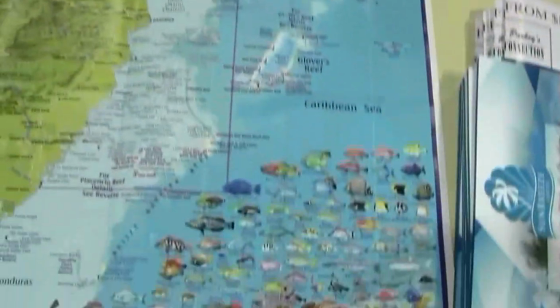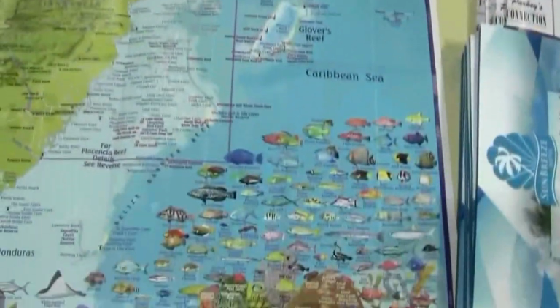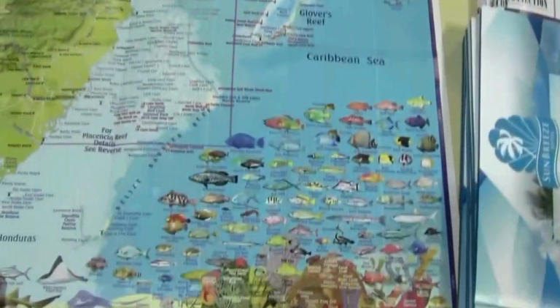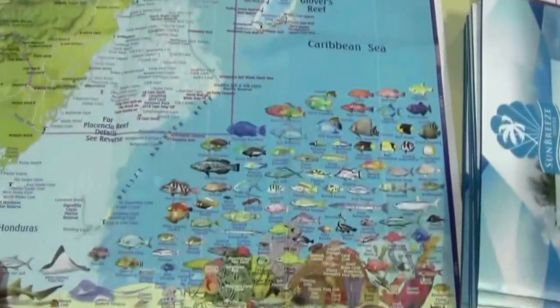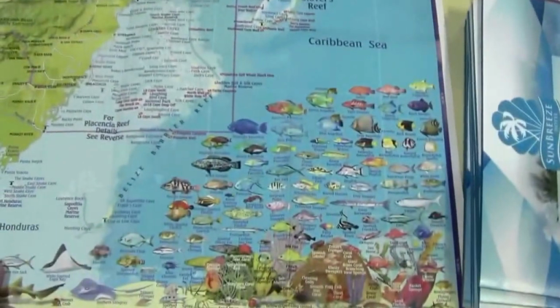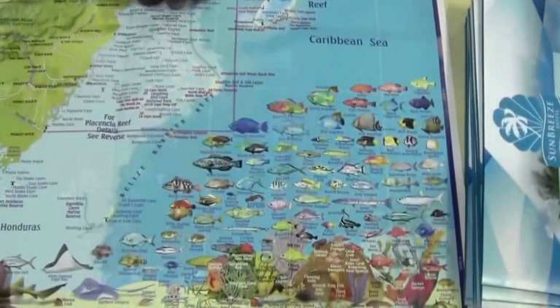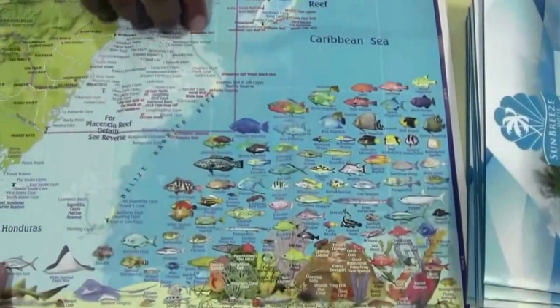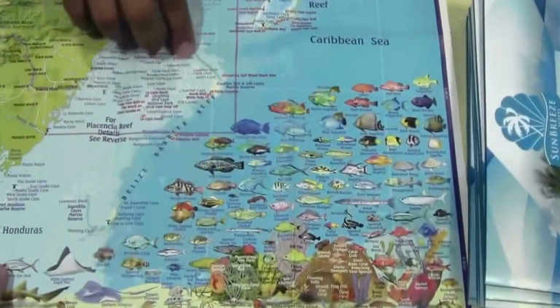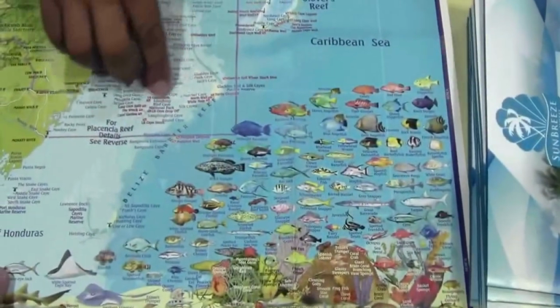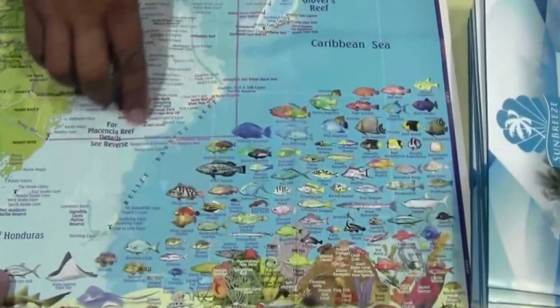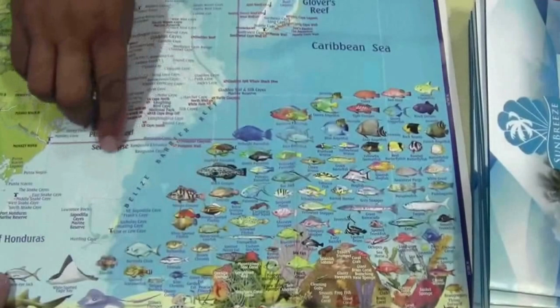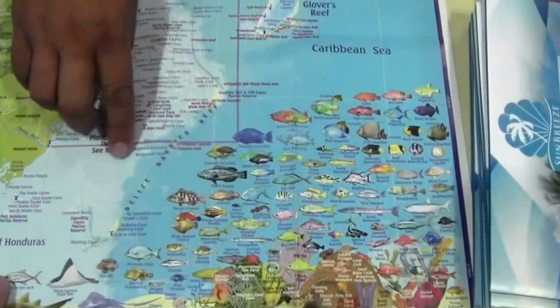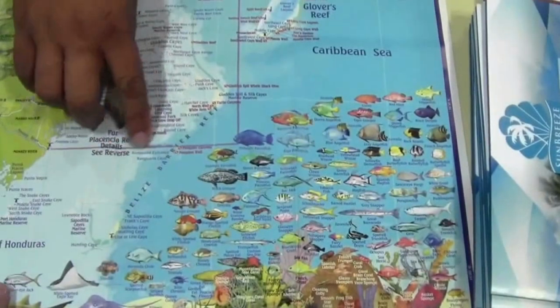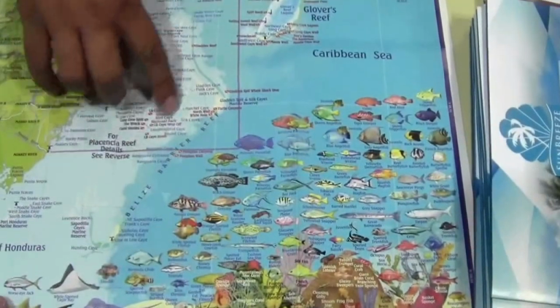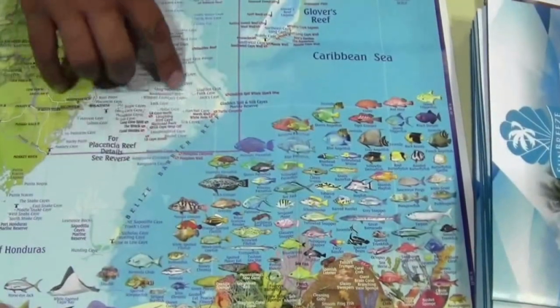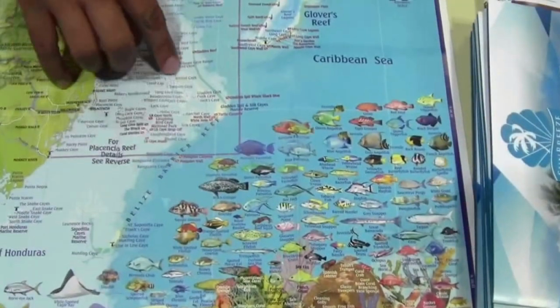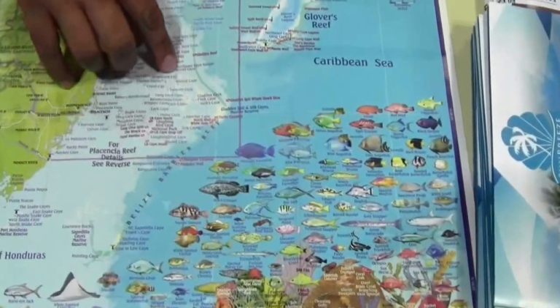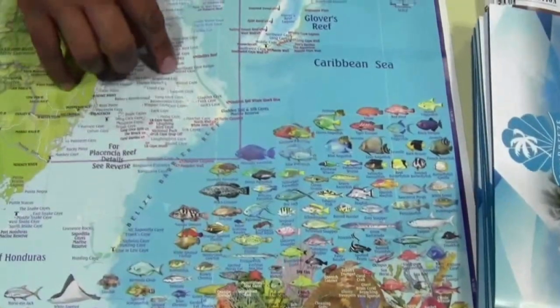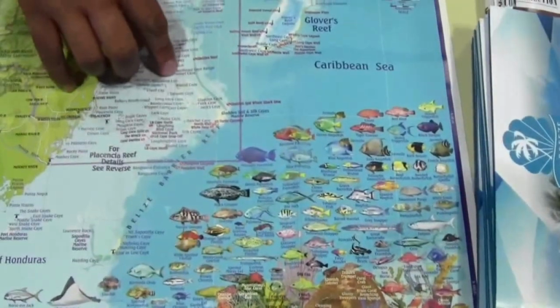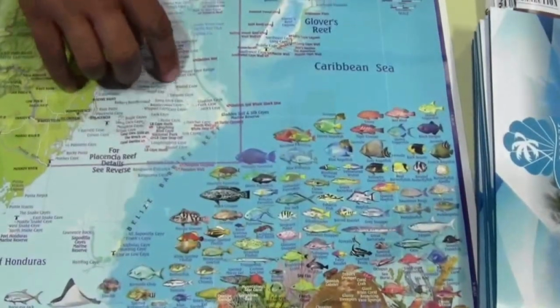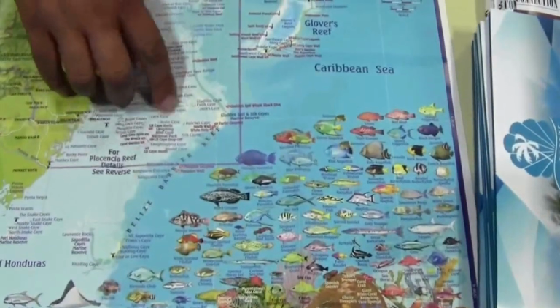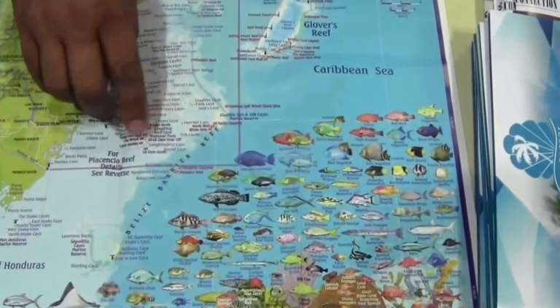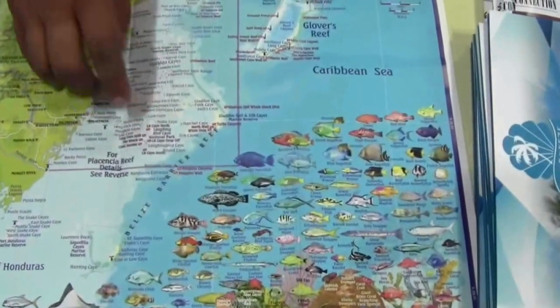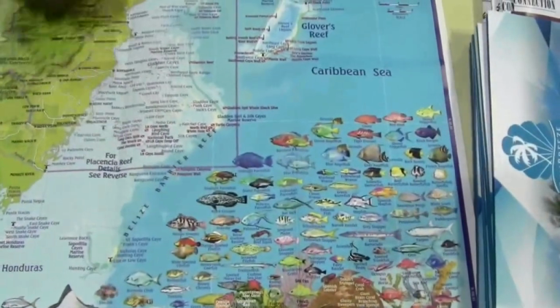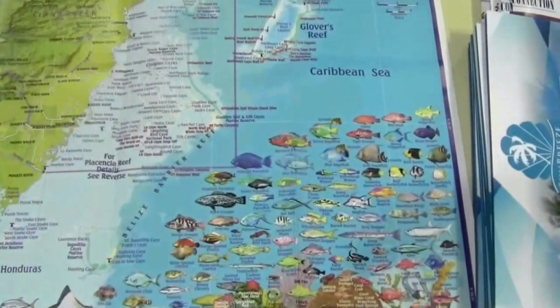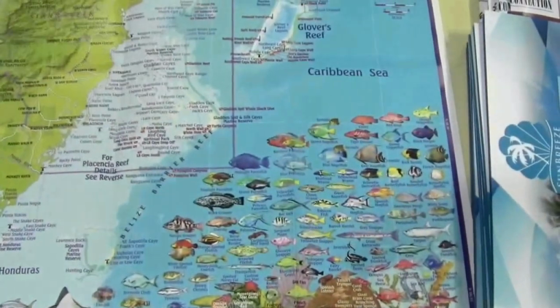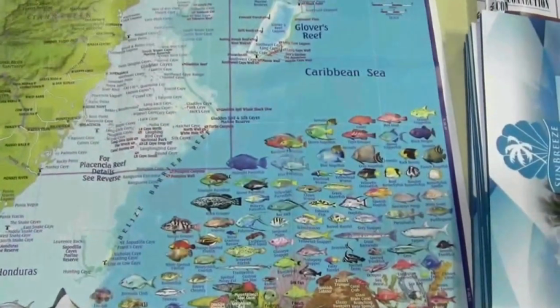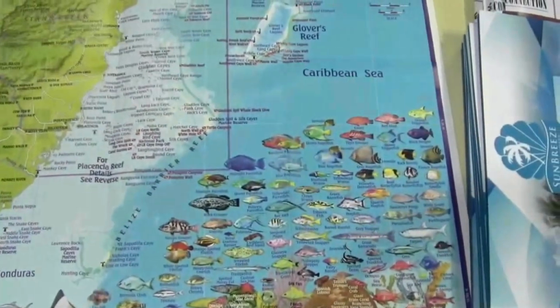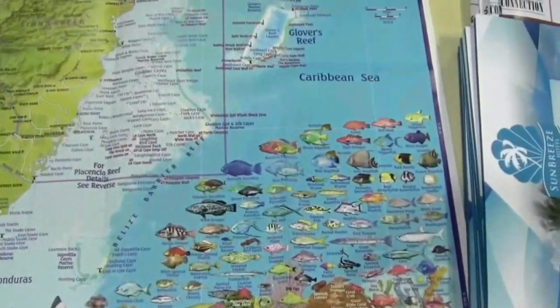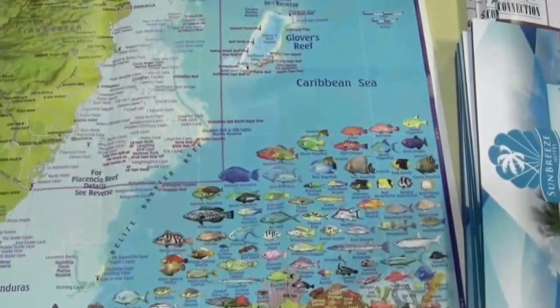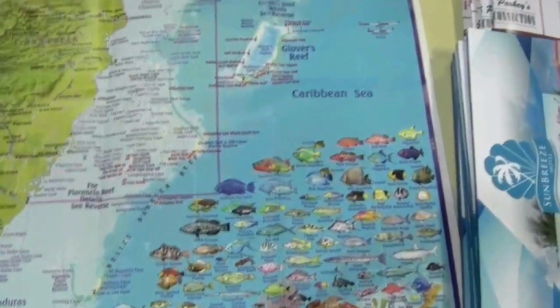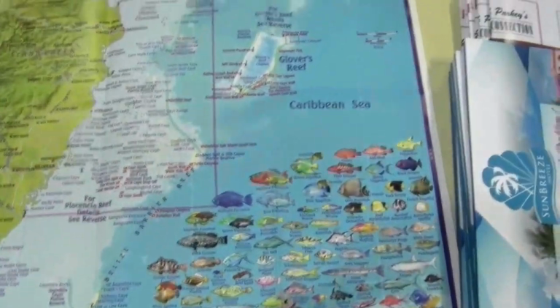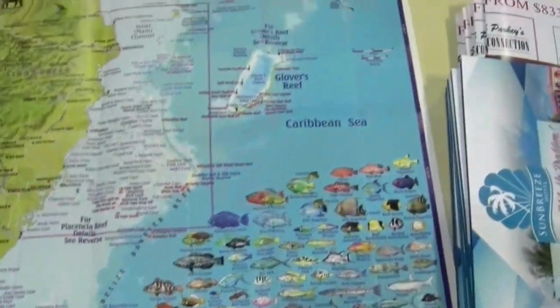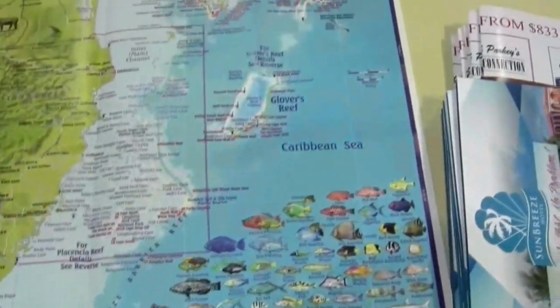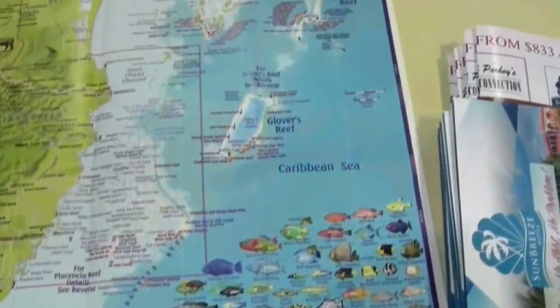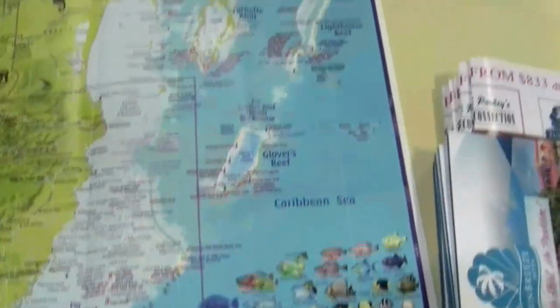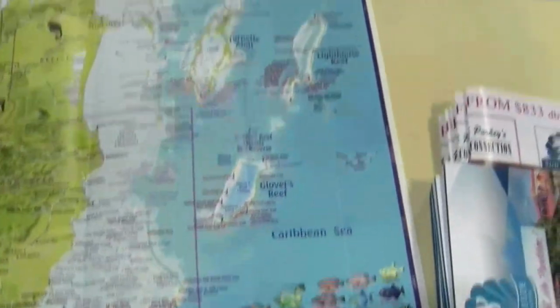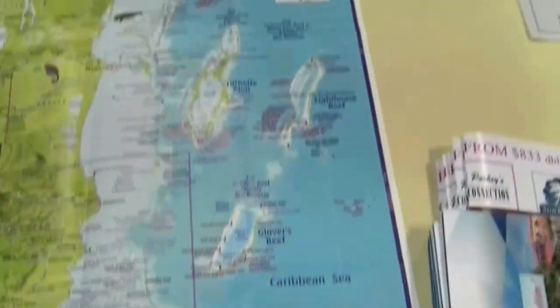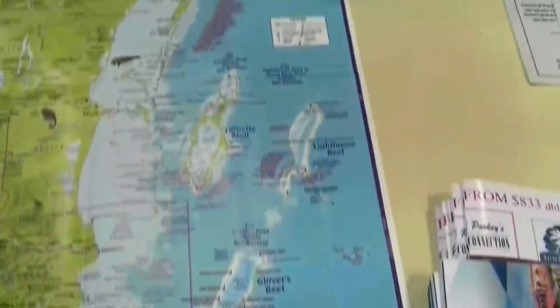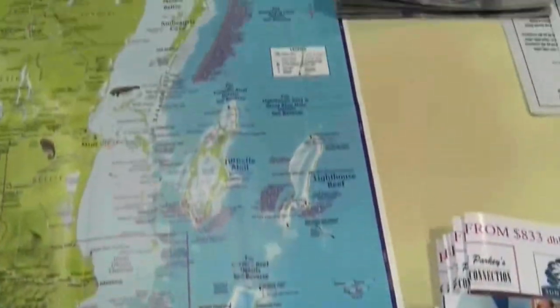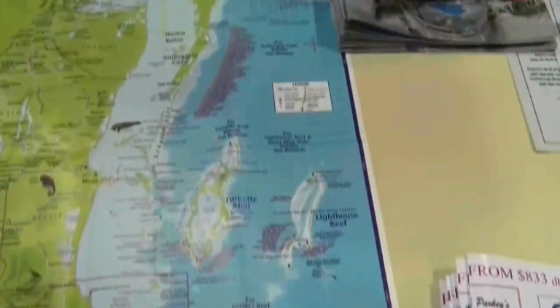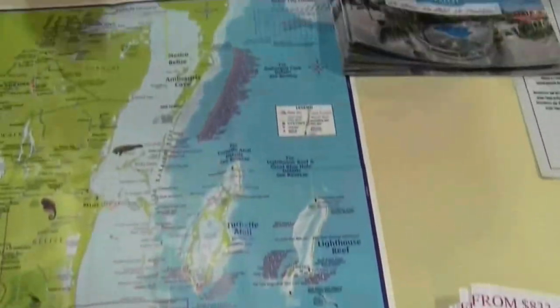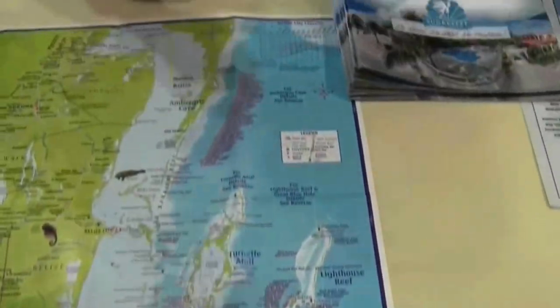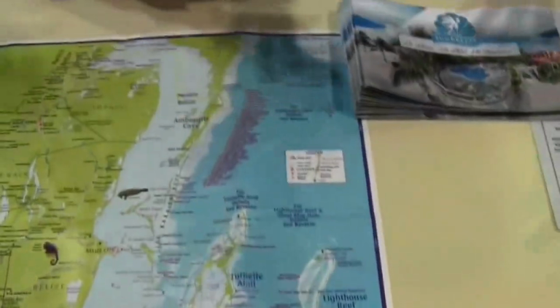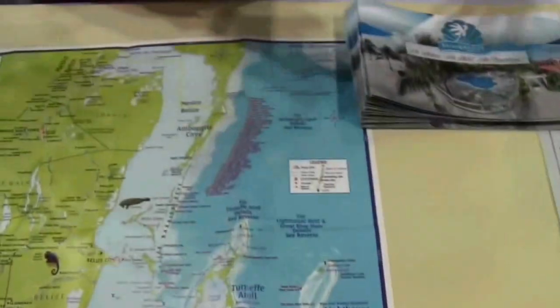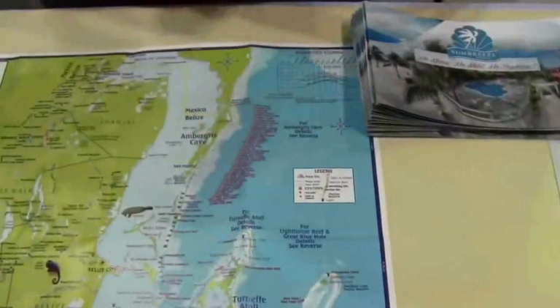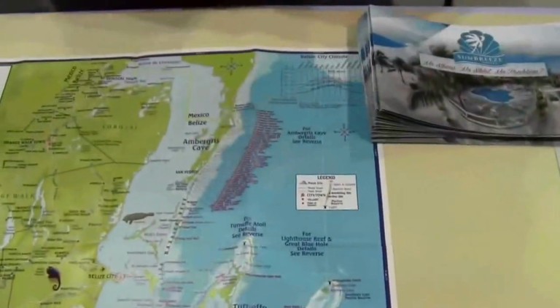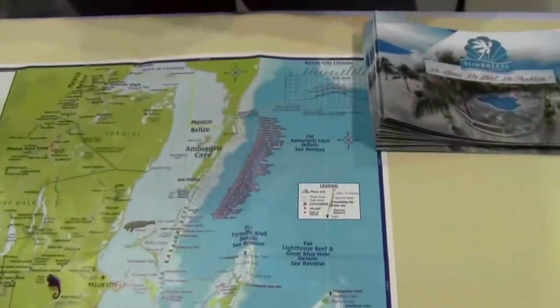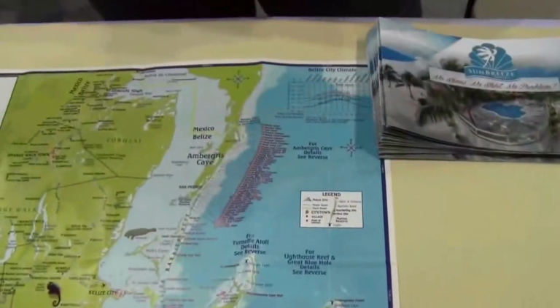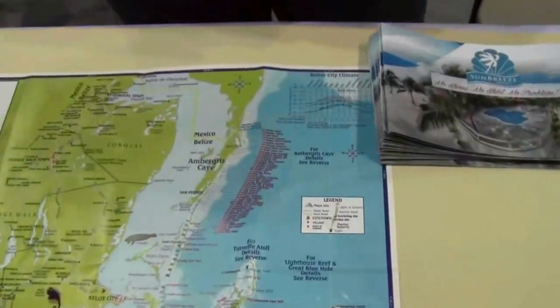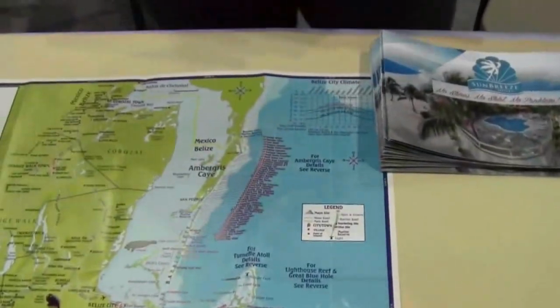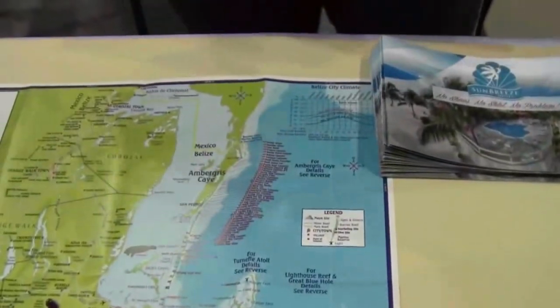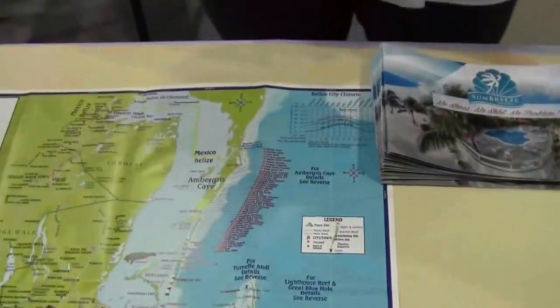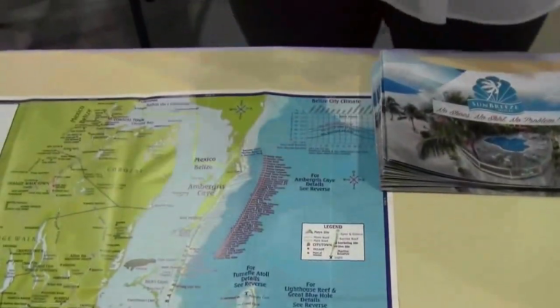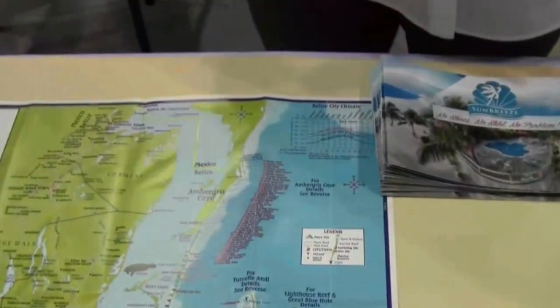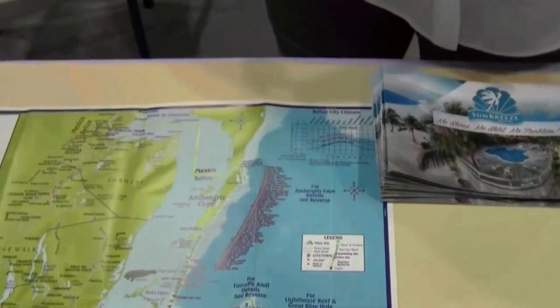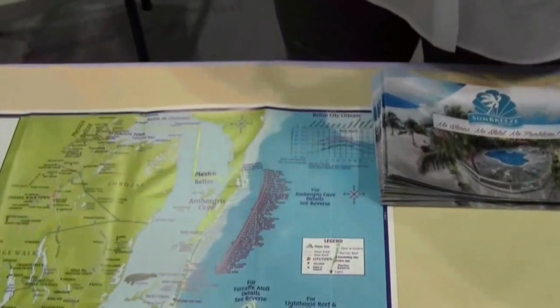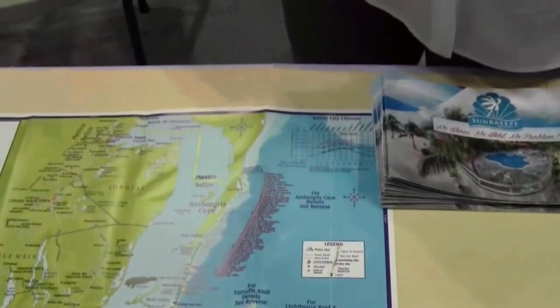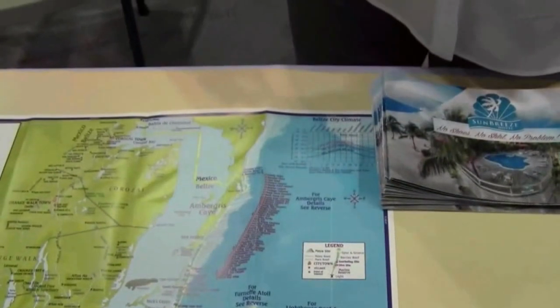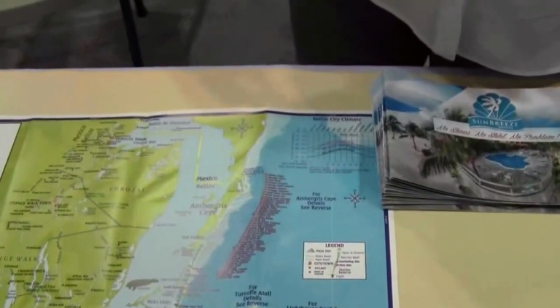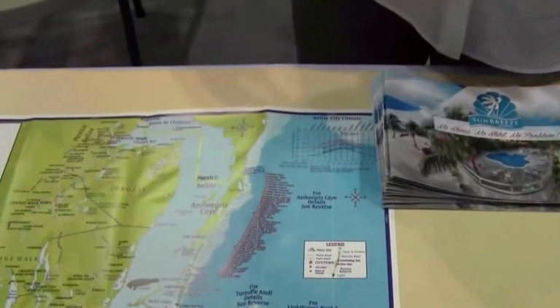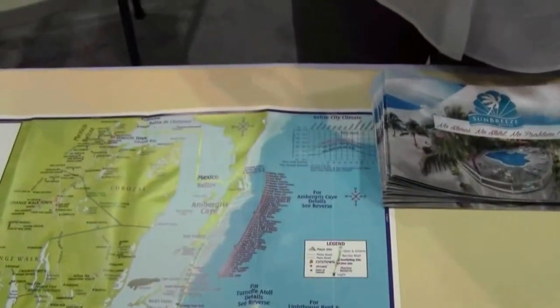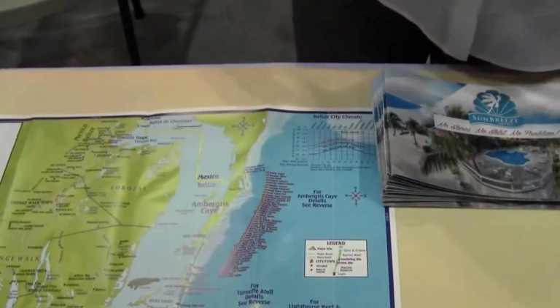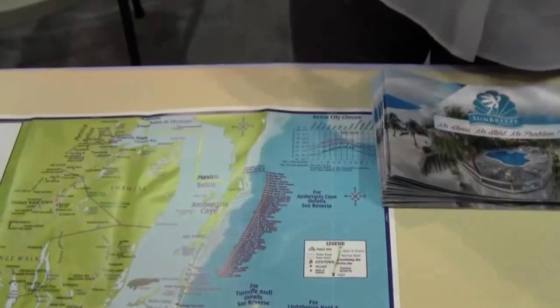The whale shark dives are not on the southern part of the country — that would be around Placencia and Hopkins. That's seasonal, typically between the months of March and June.